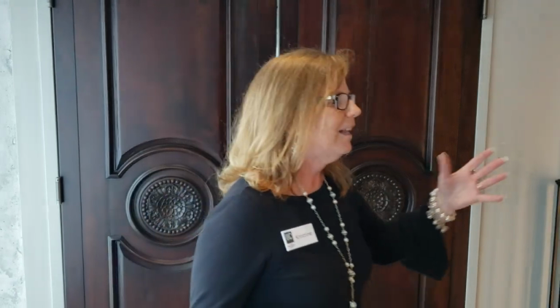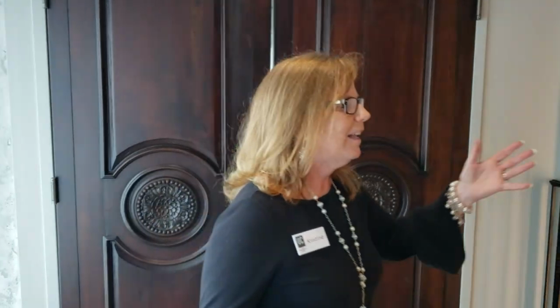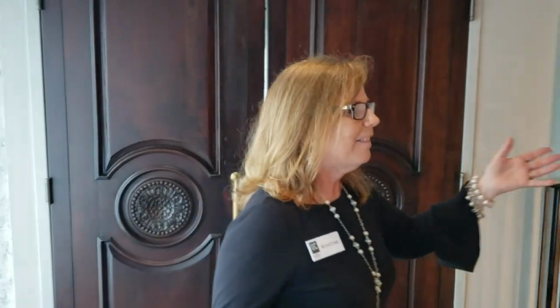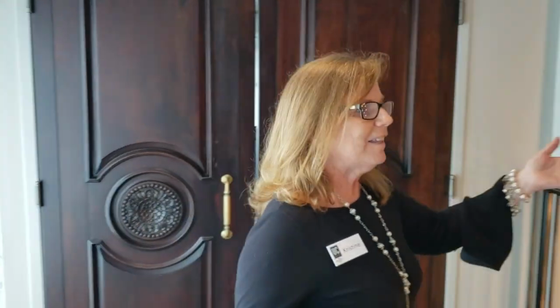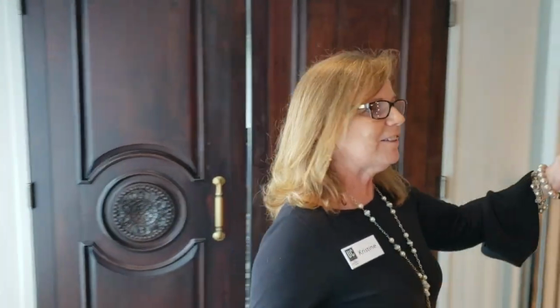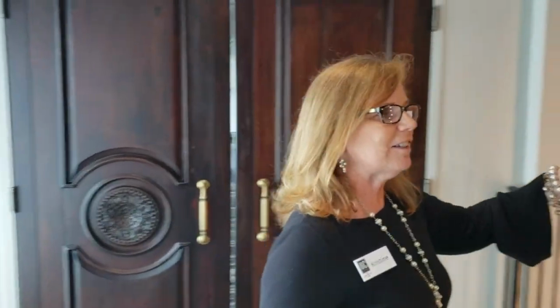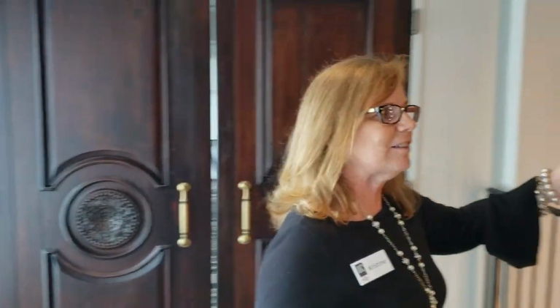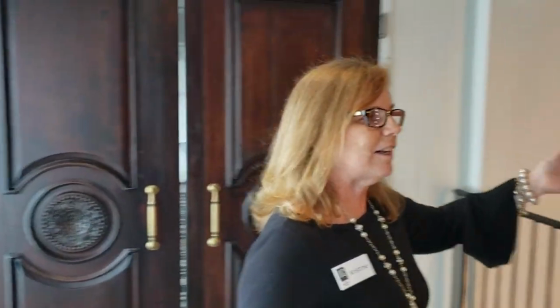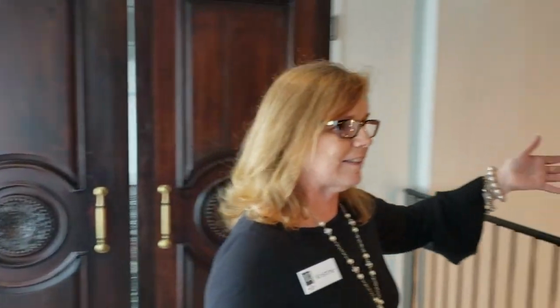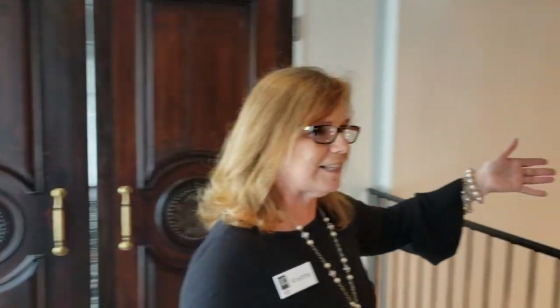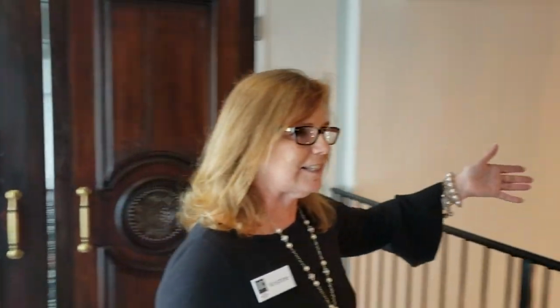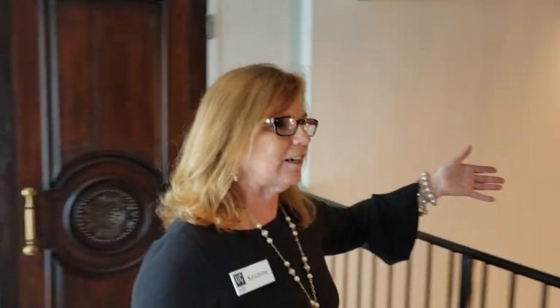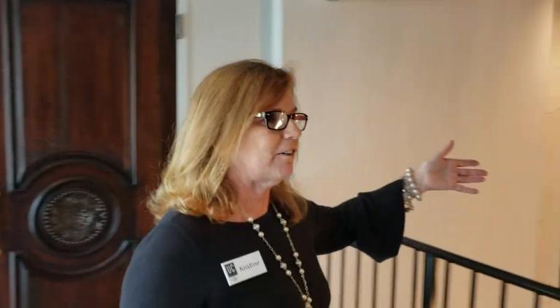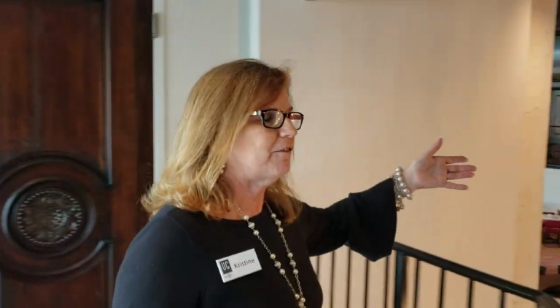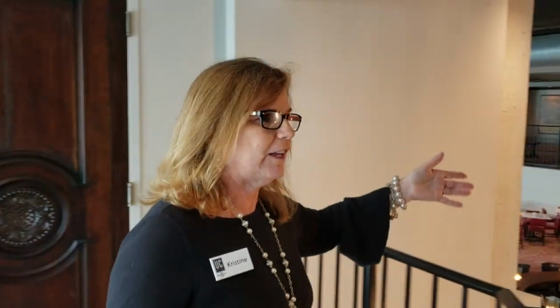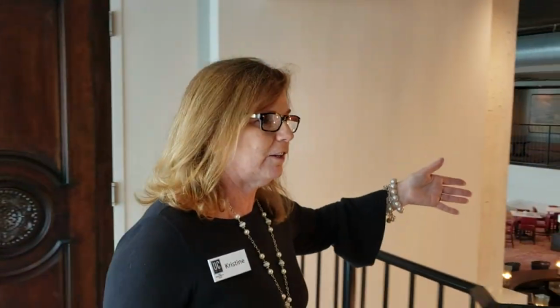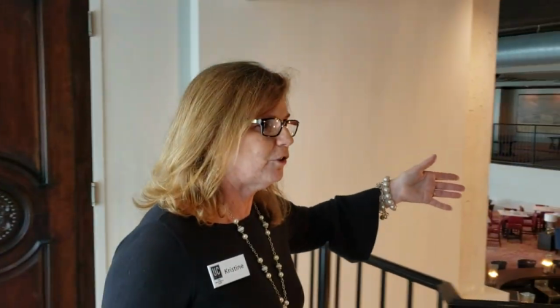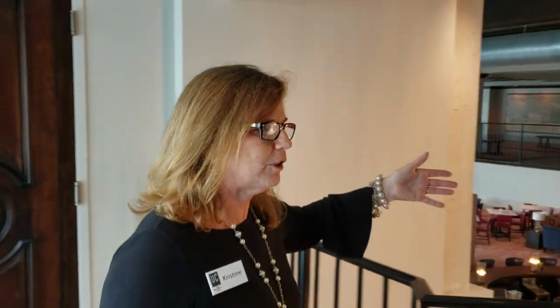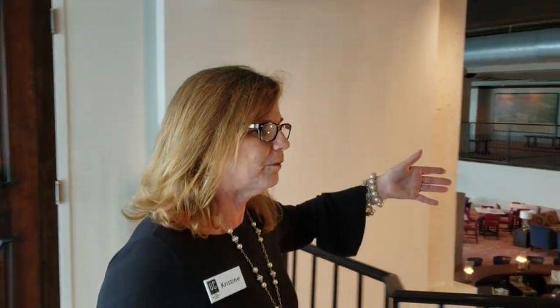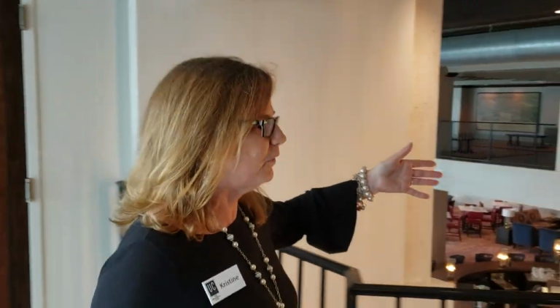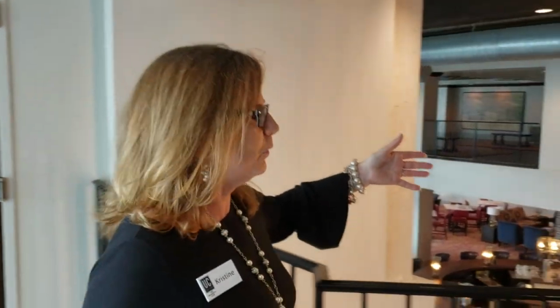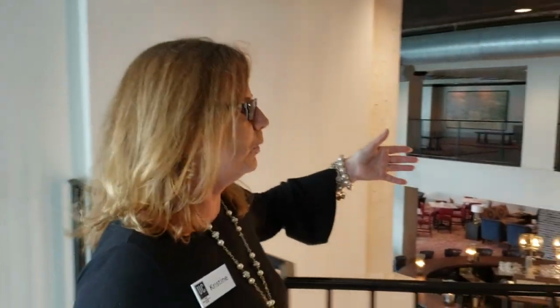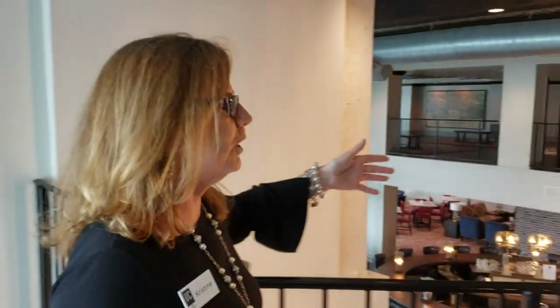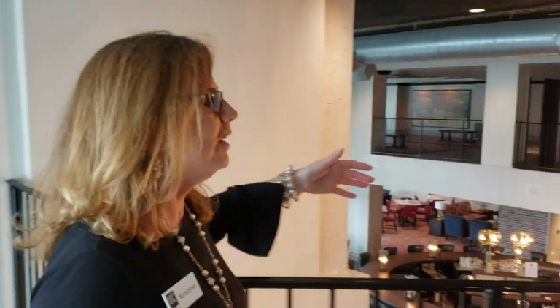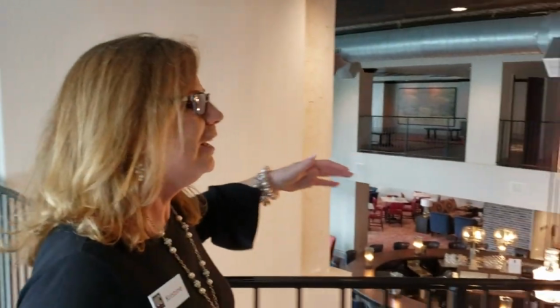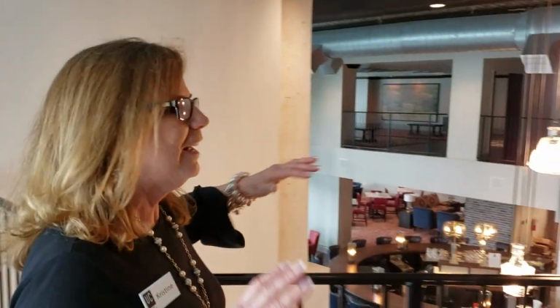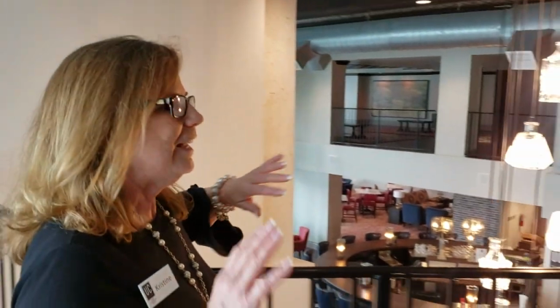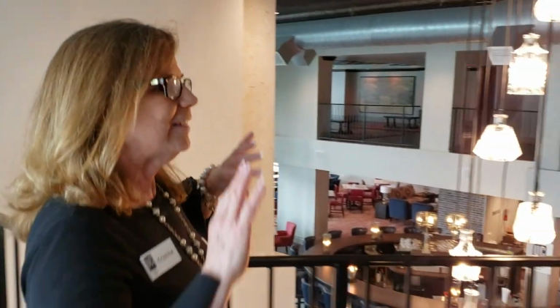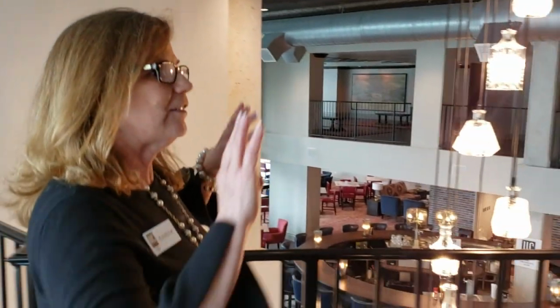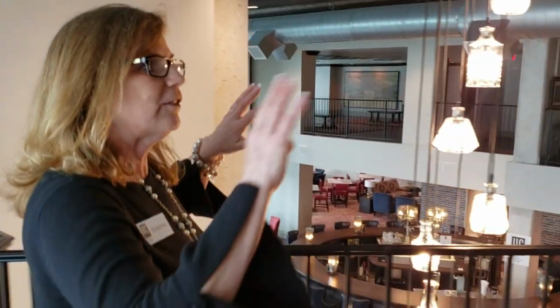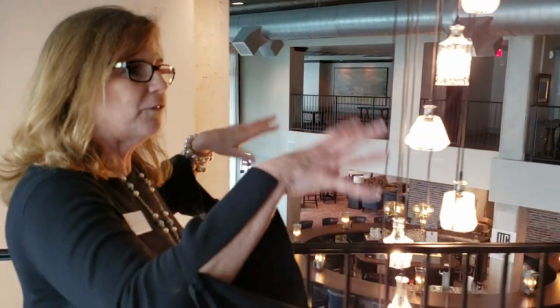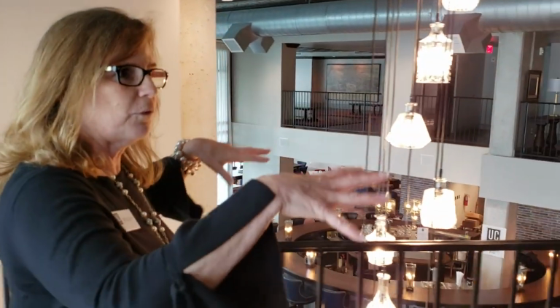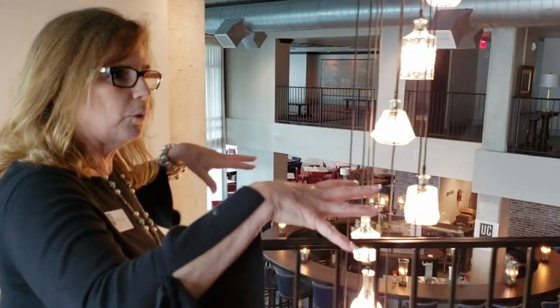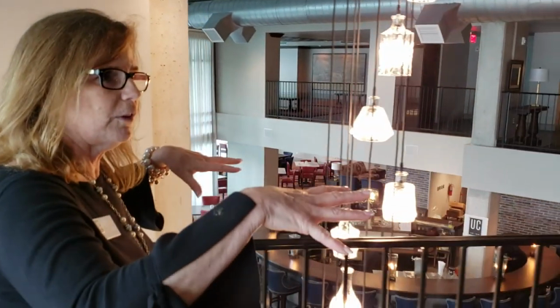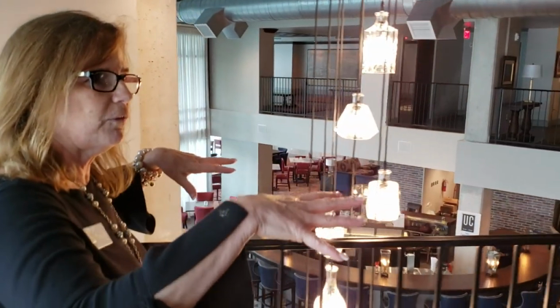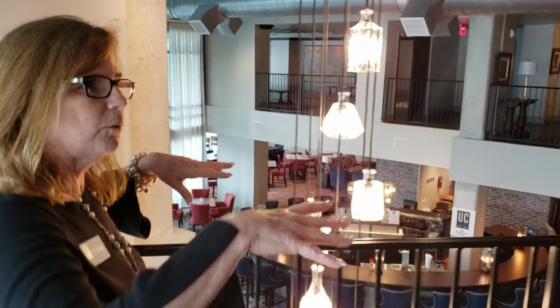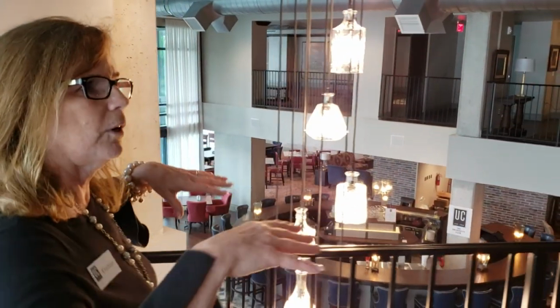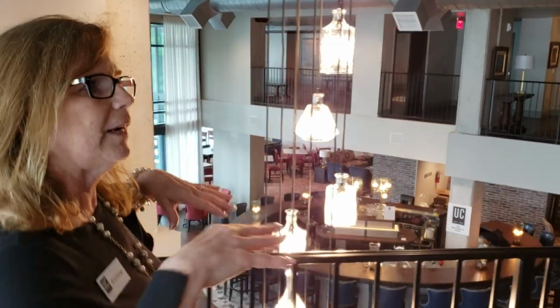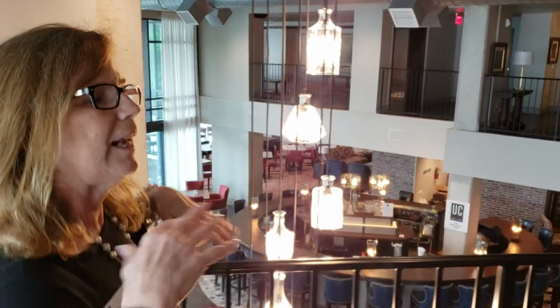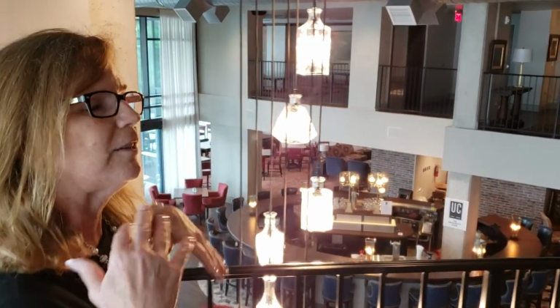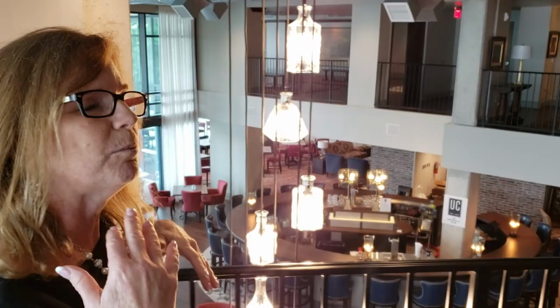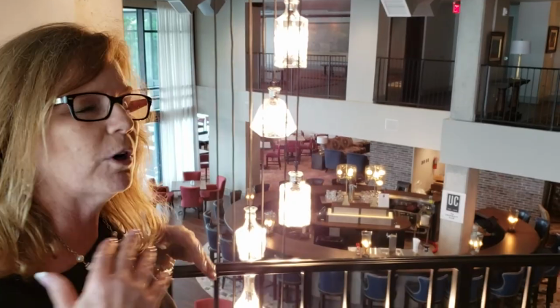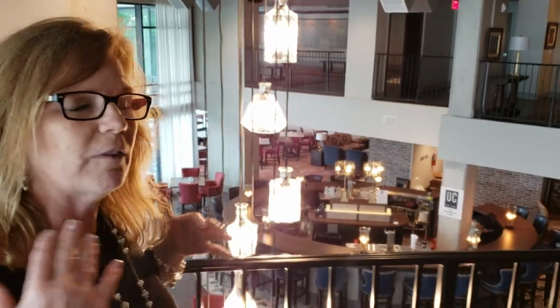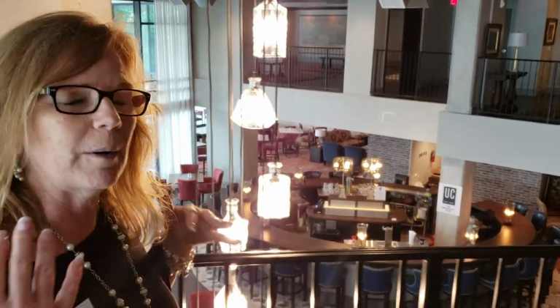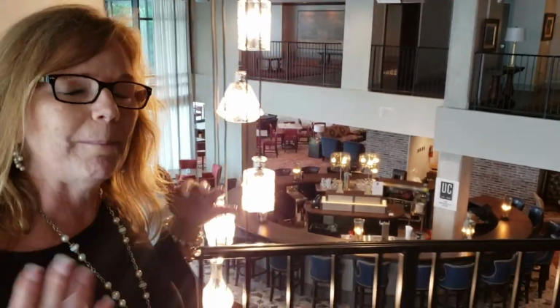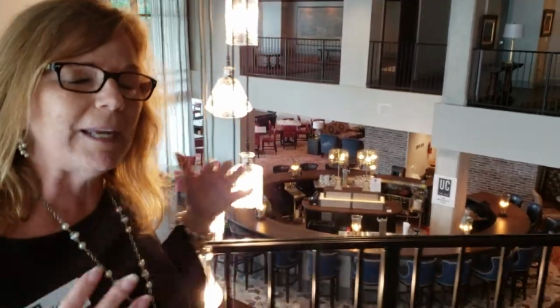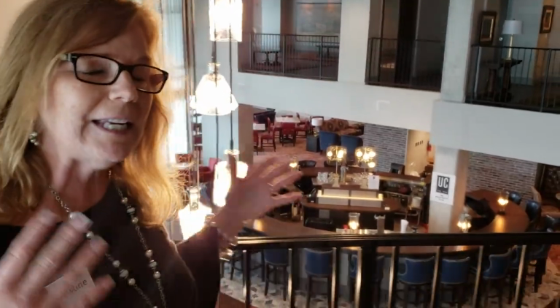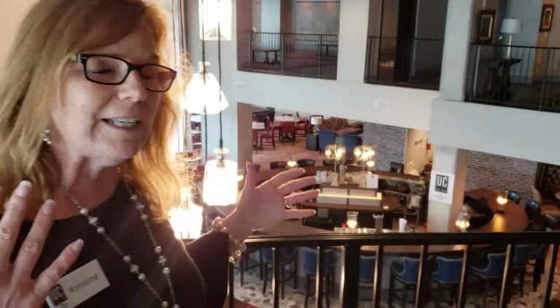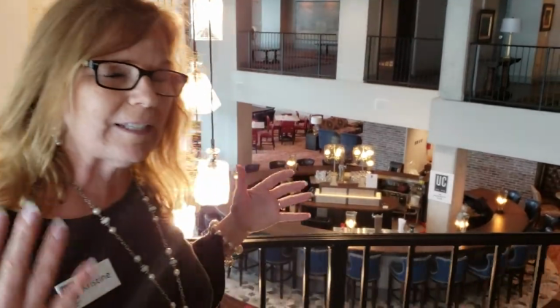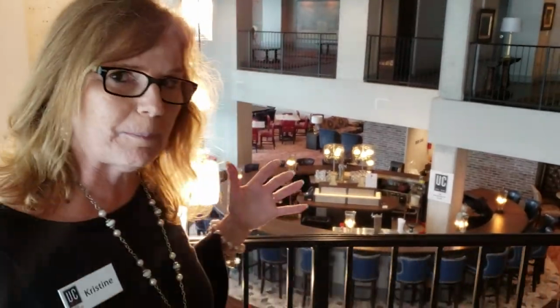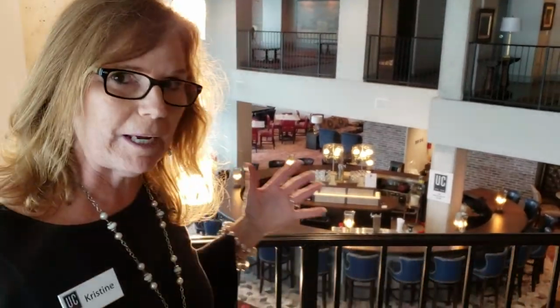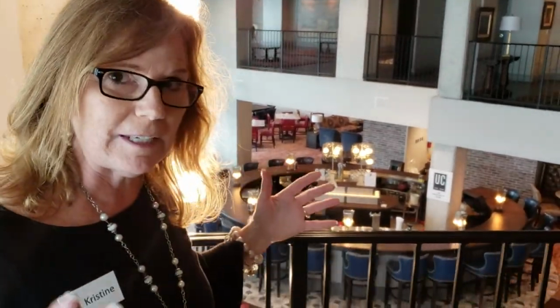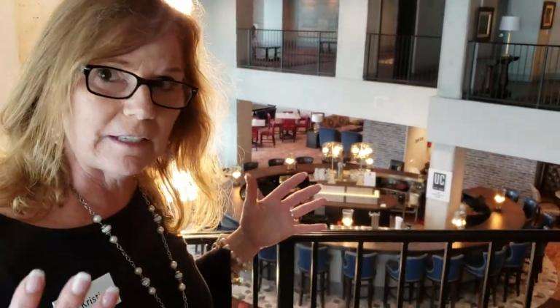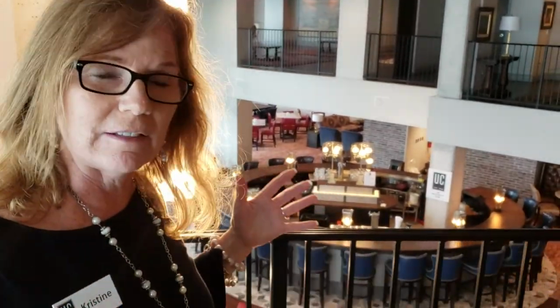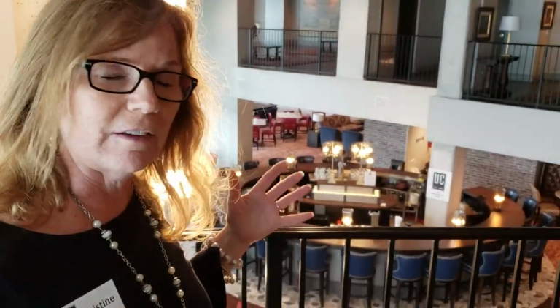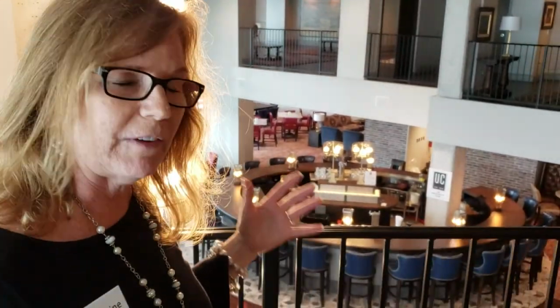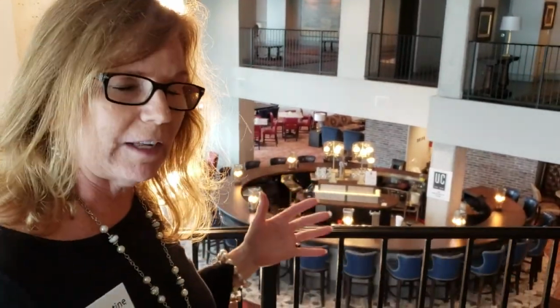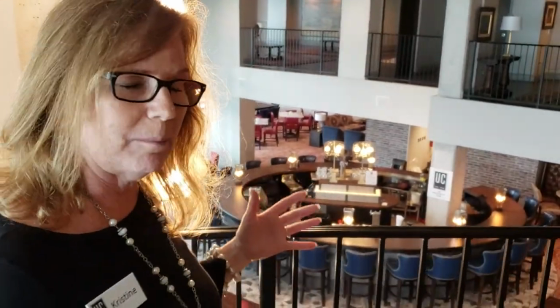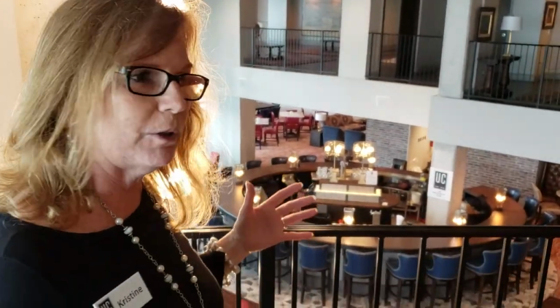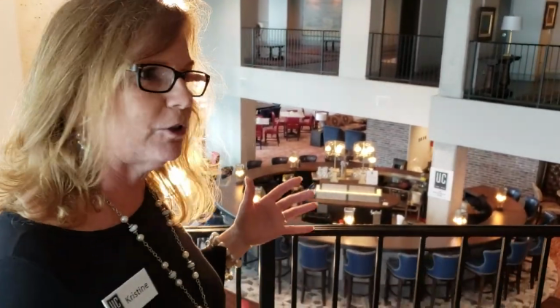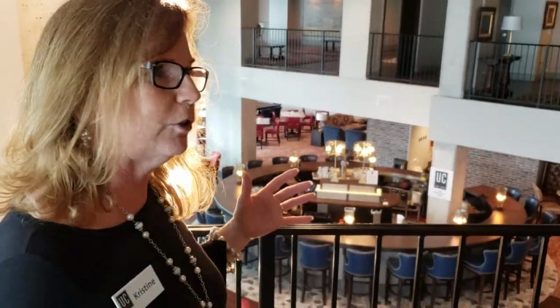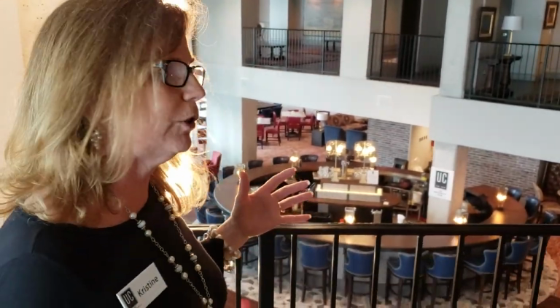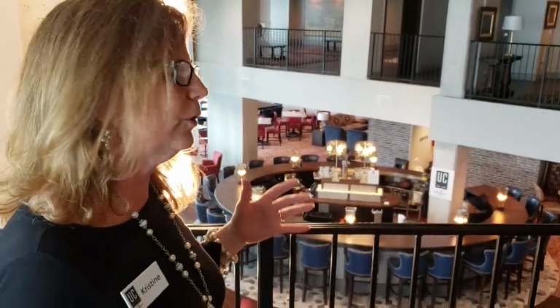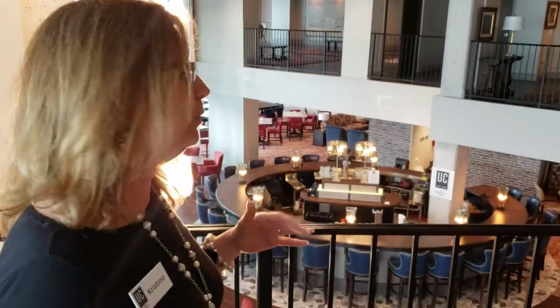This is, as I said, our fellowship floor. This is the fourth floor. It has more of our meeting spaces available to you.